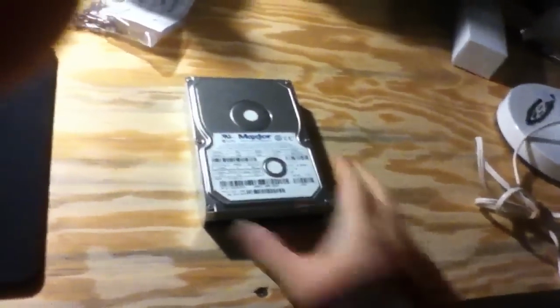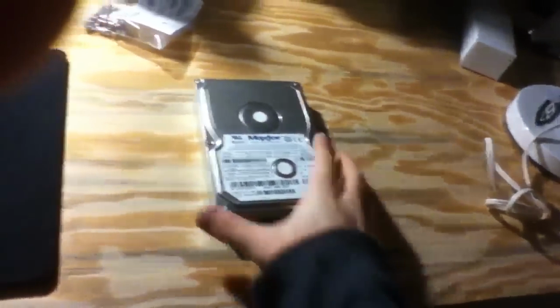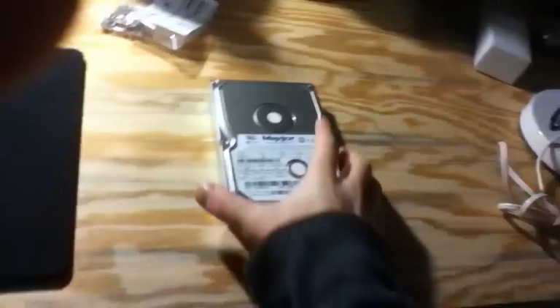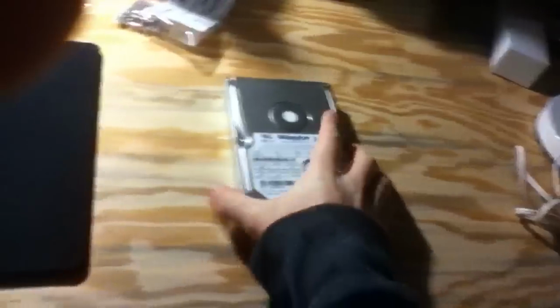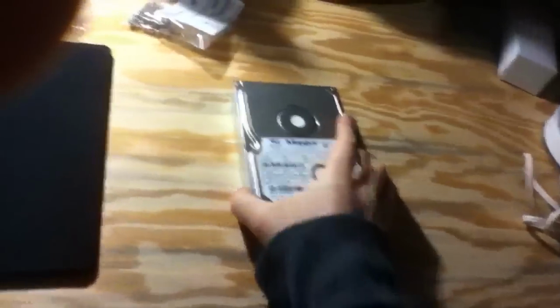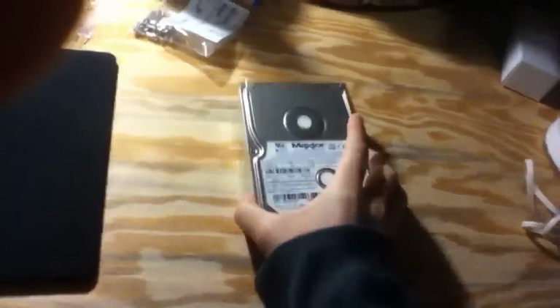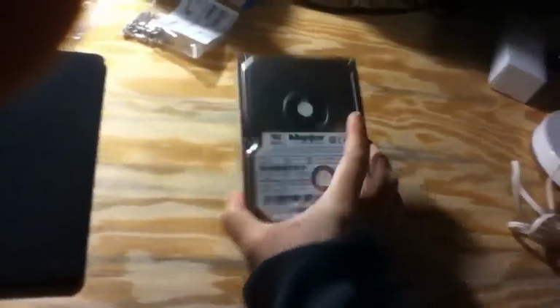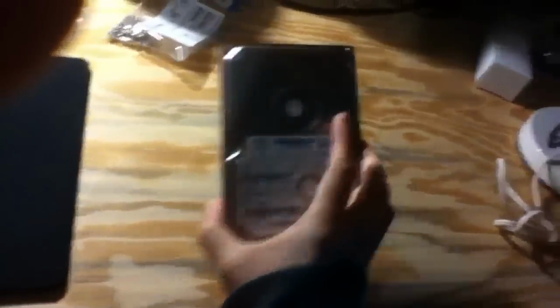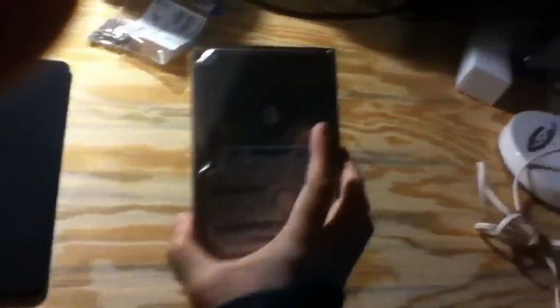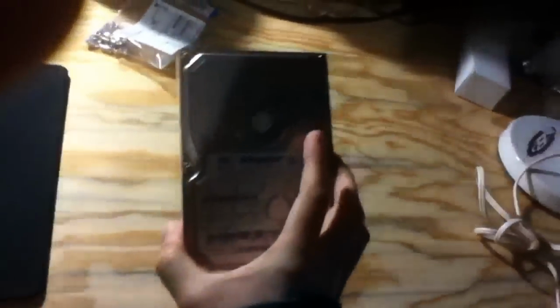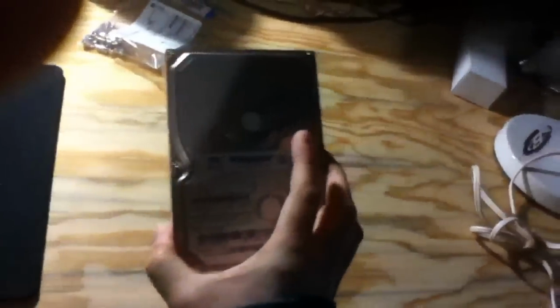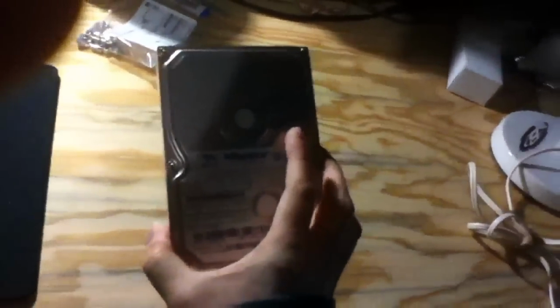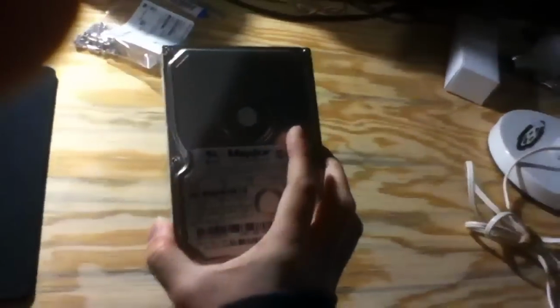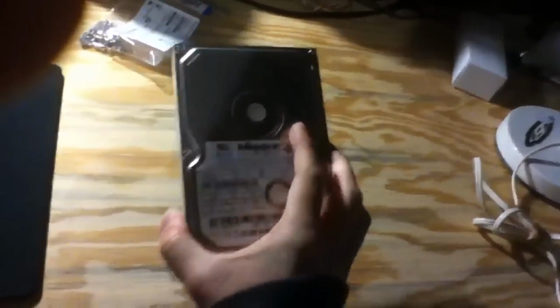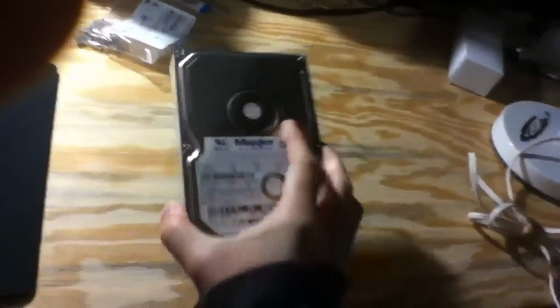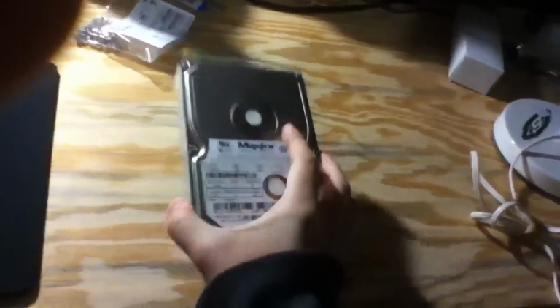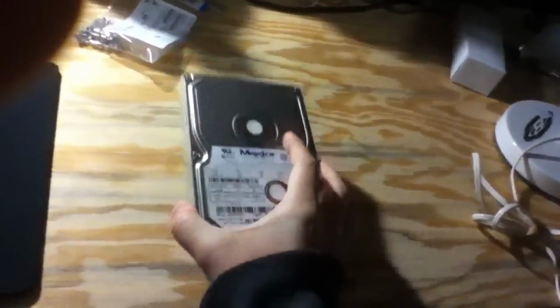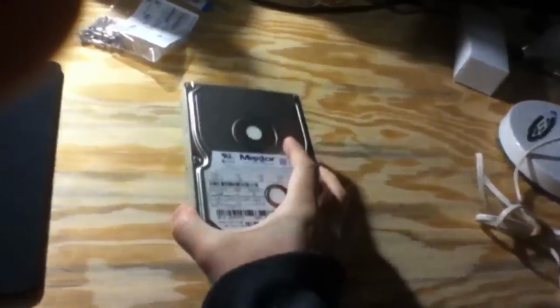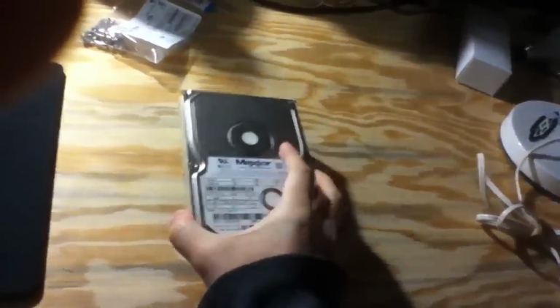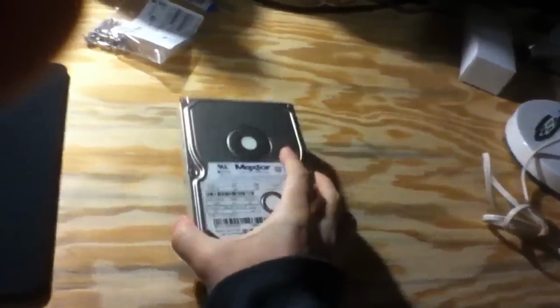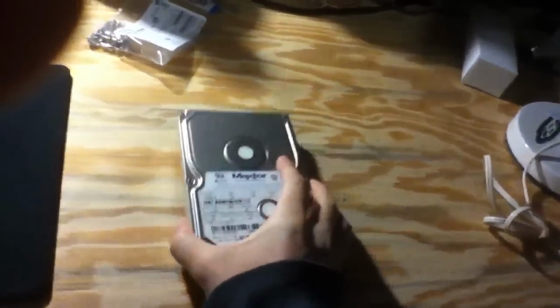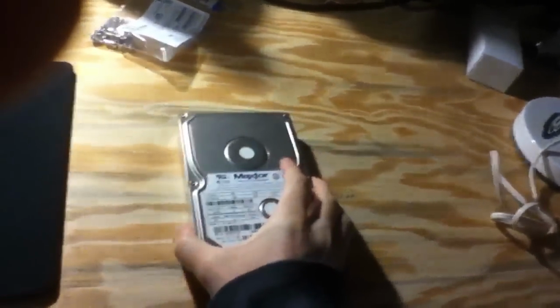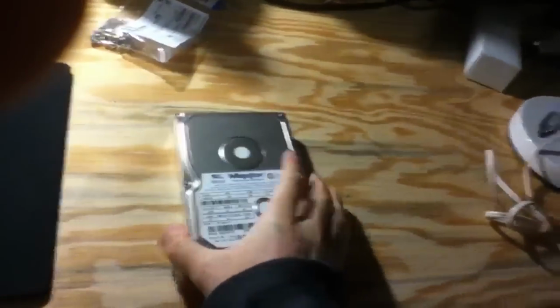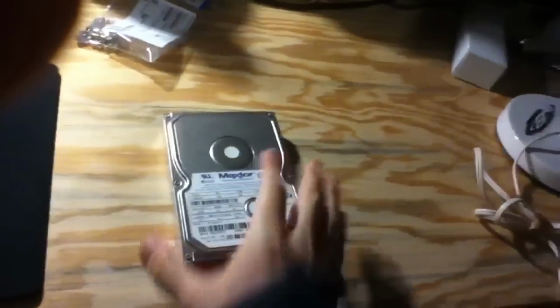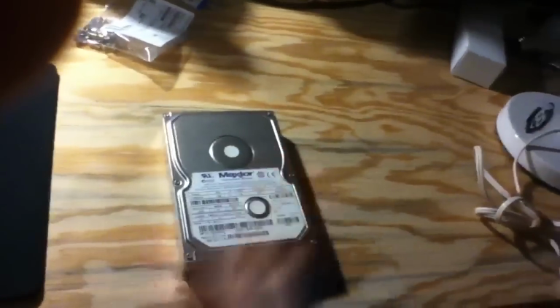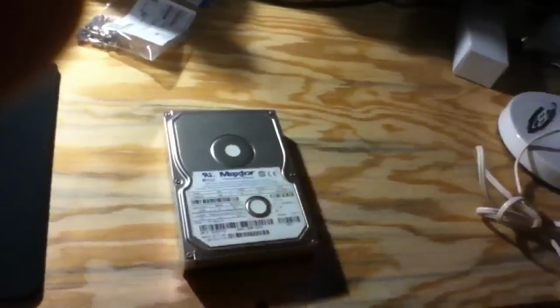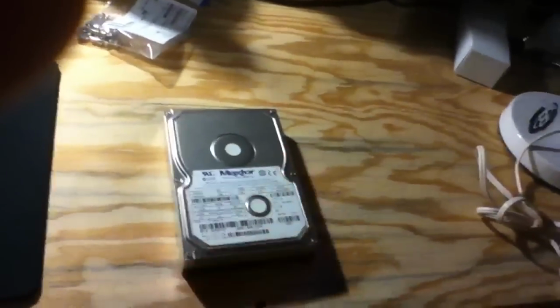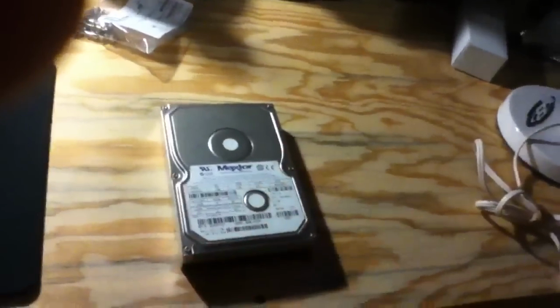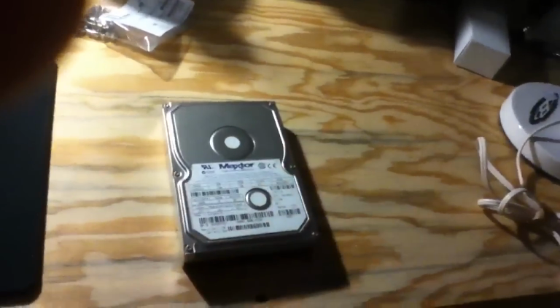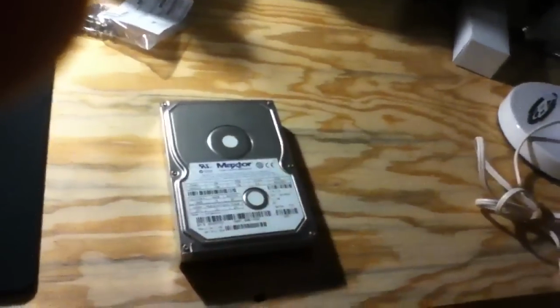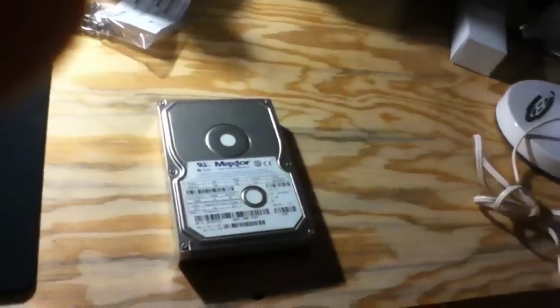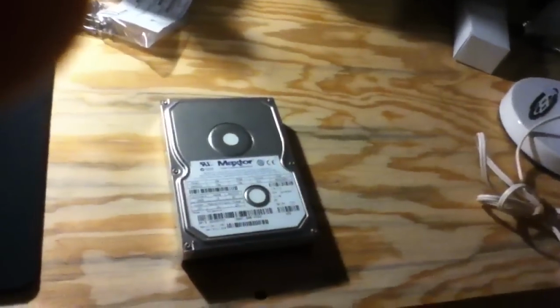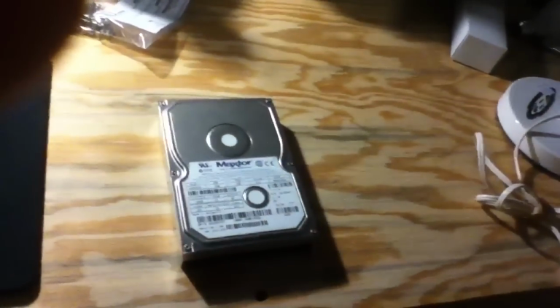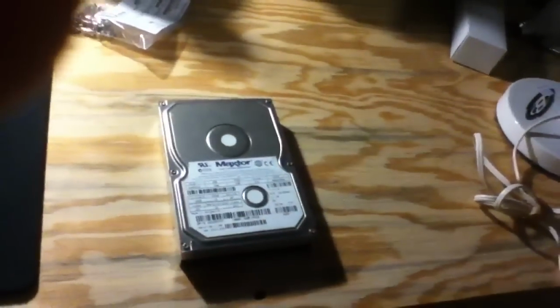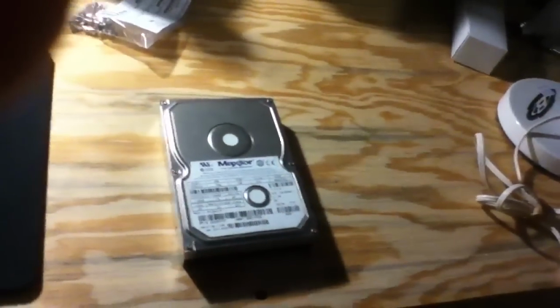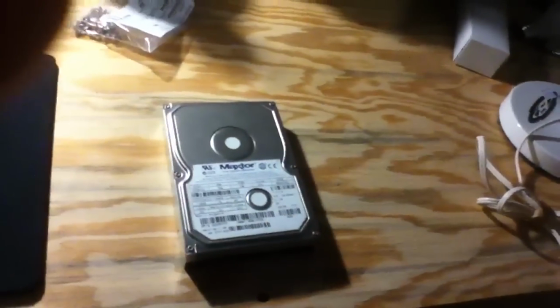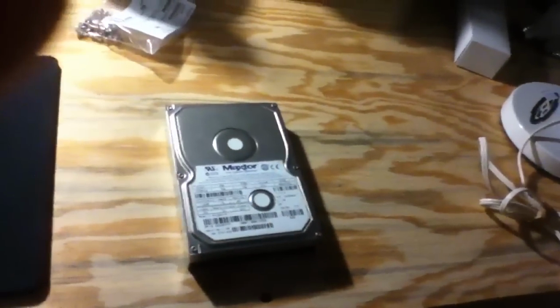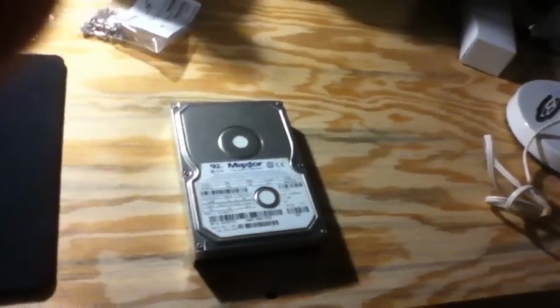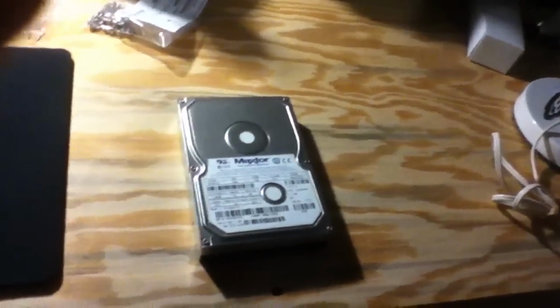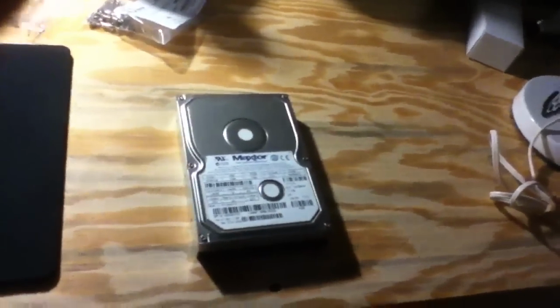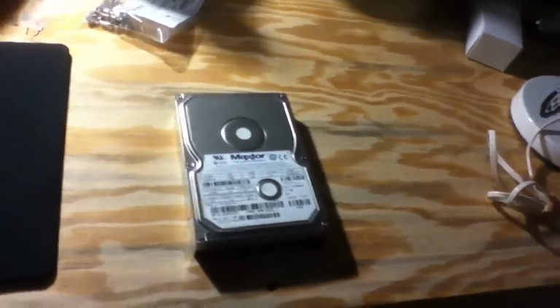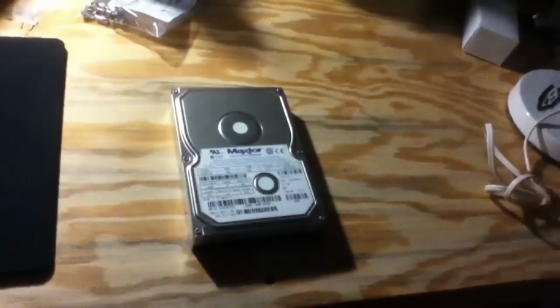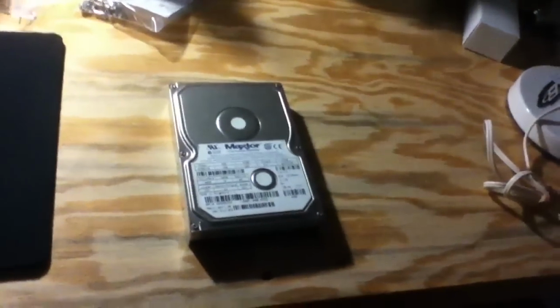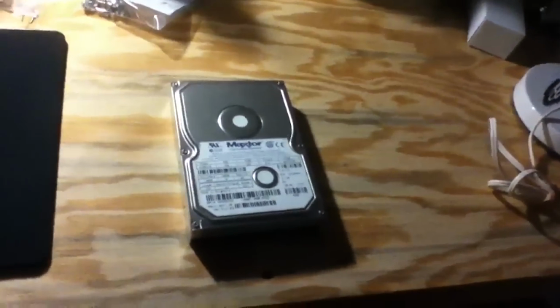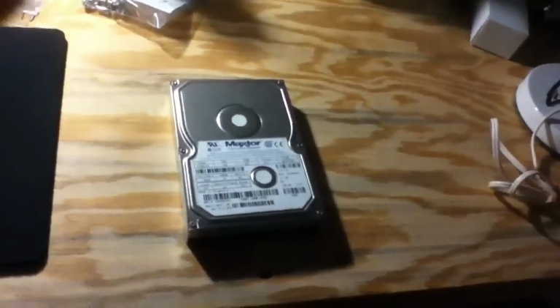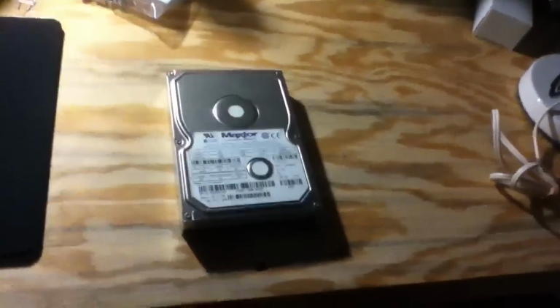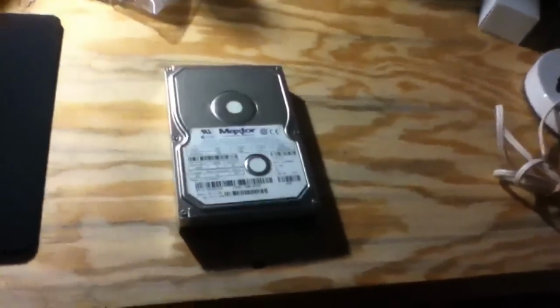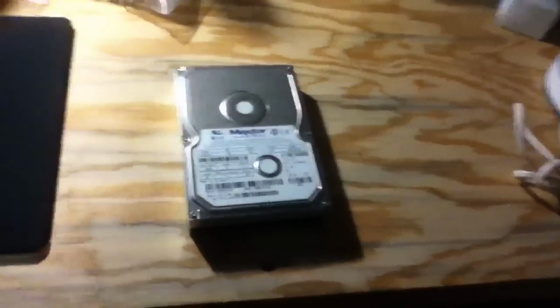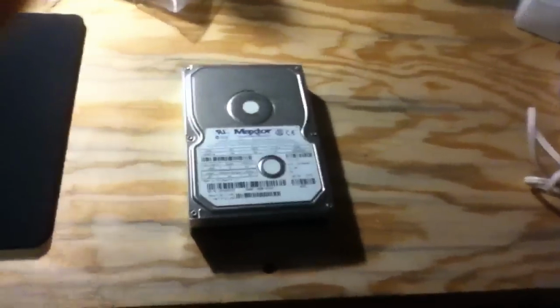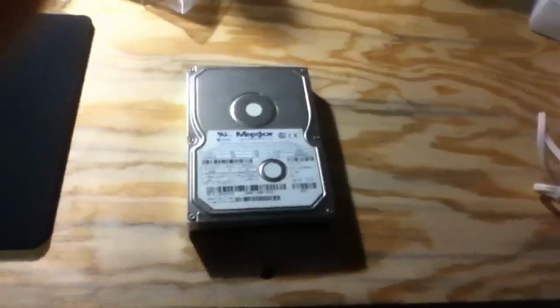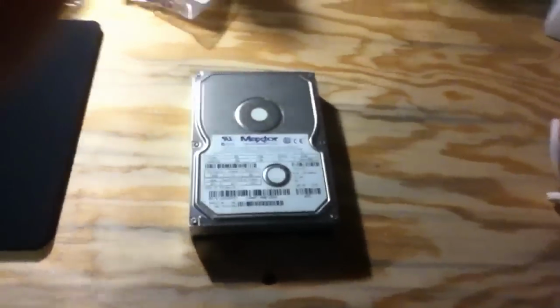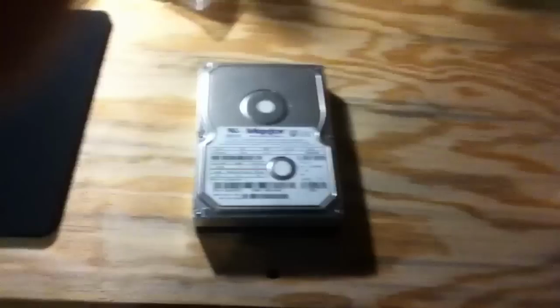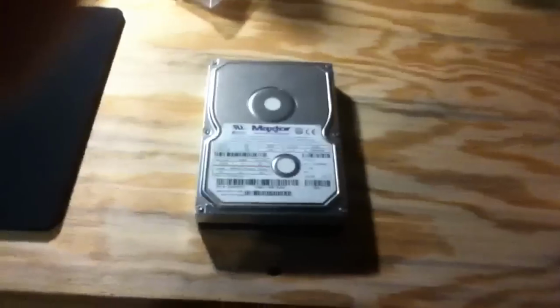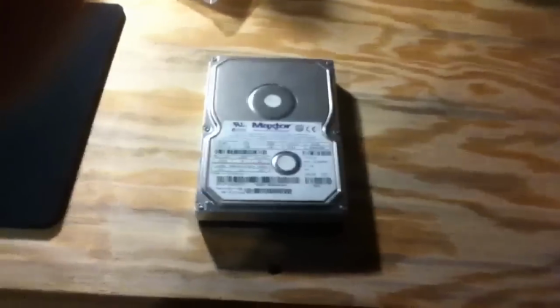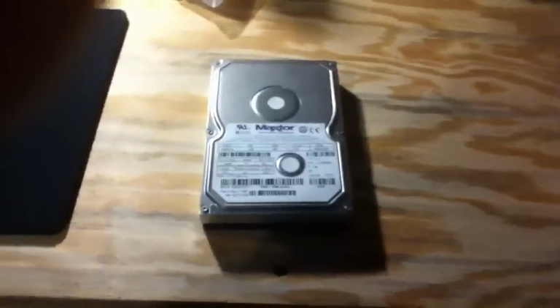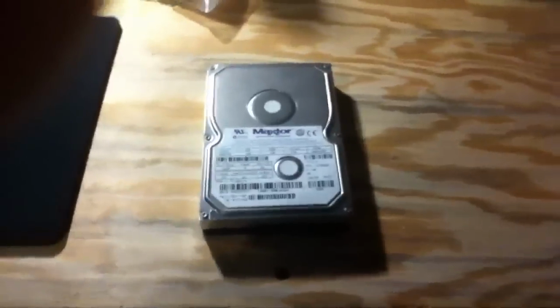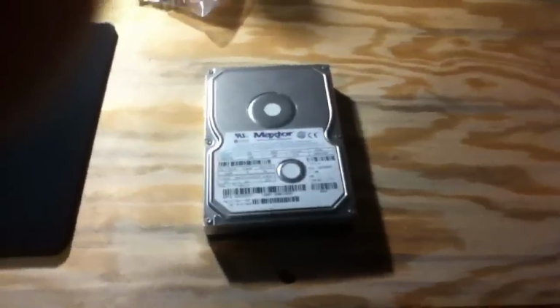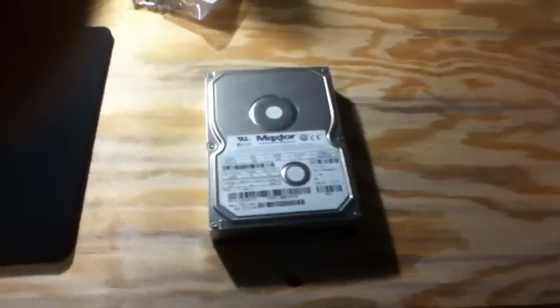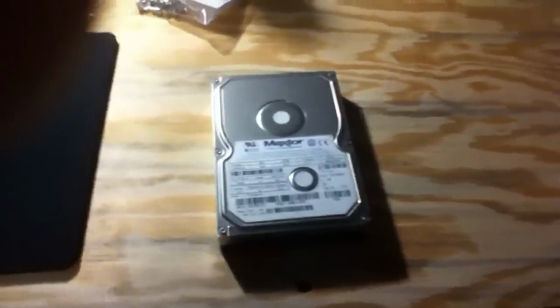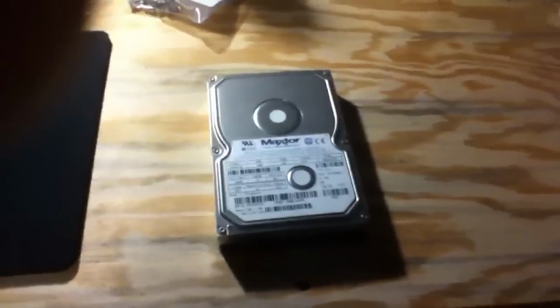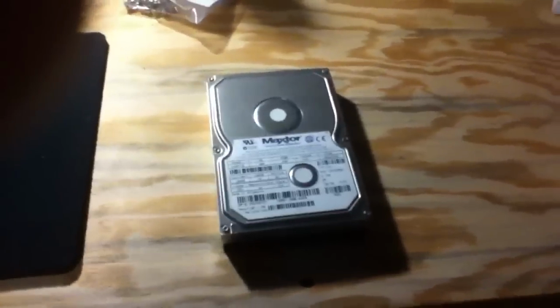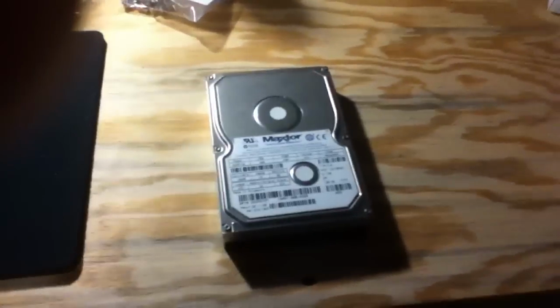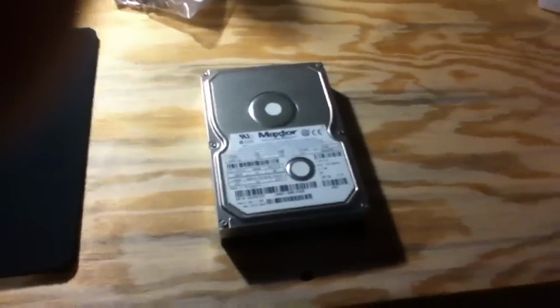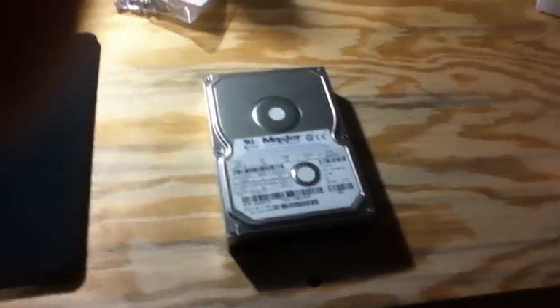I know what I can do with this — I can make a hard drive speaker. Have a good one, everybody. Ciao.